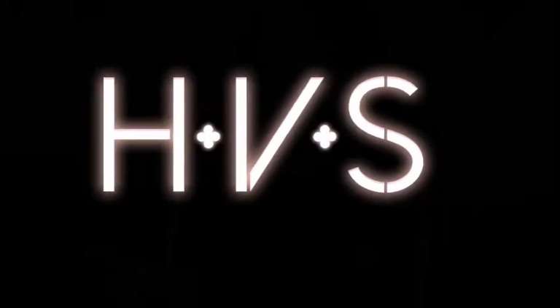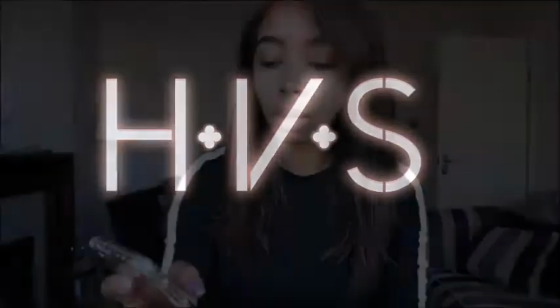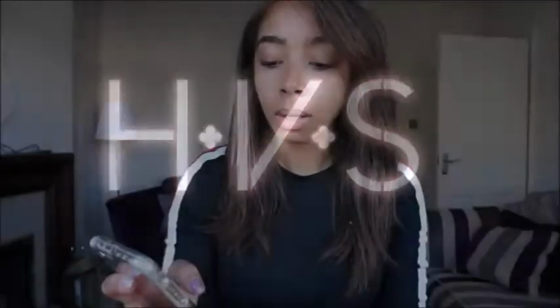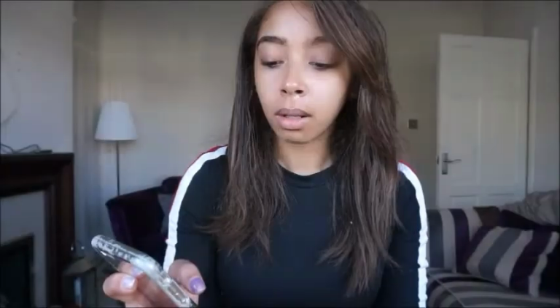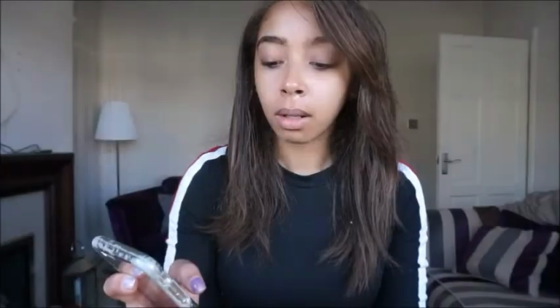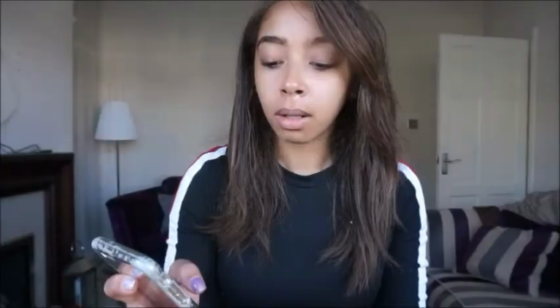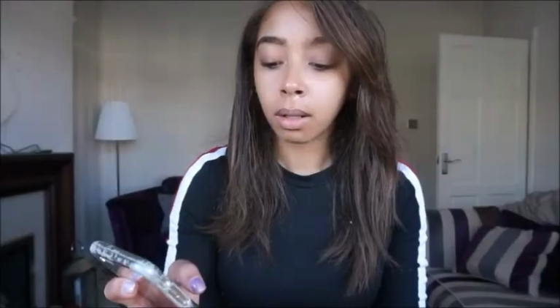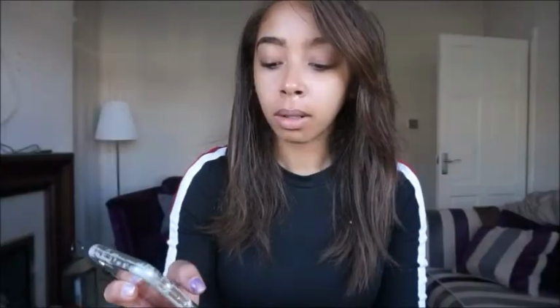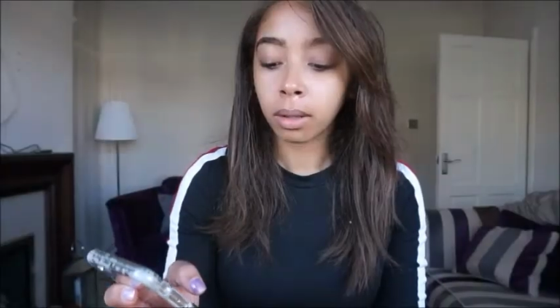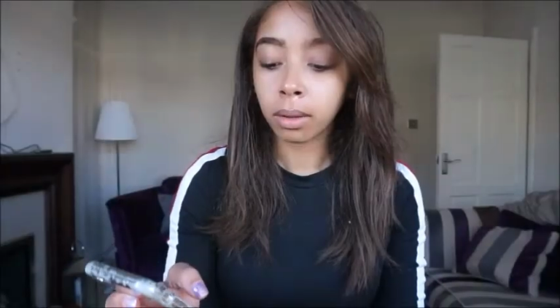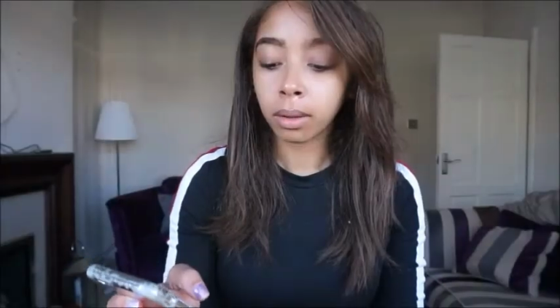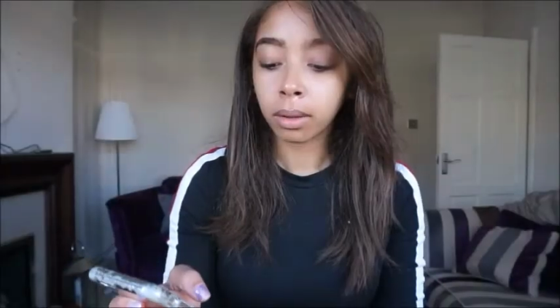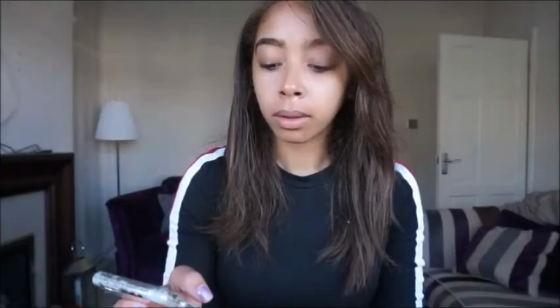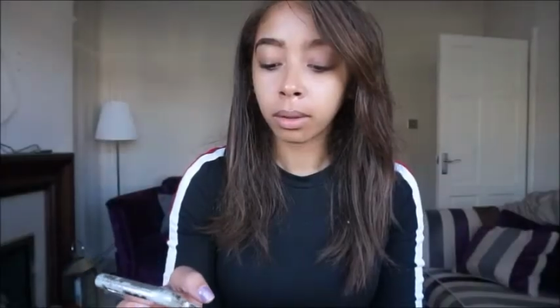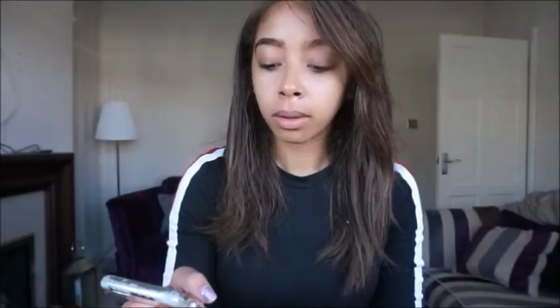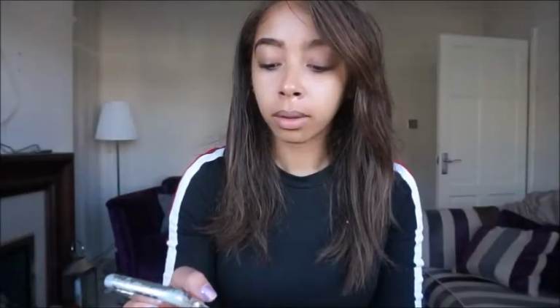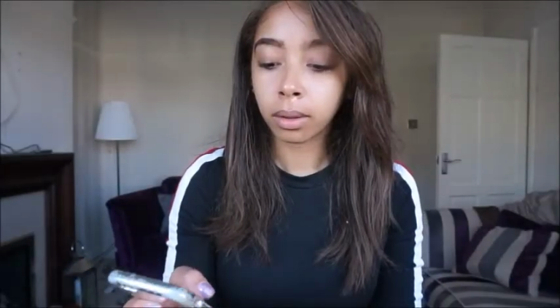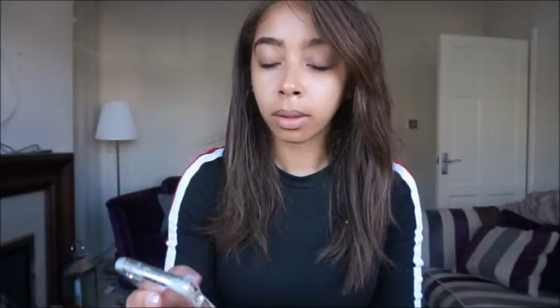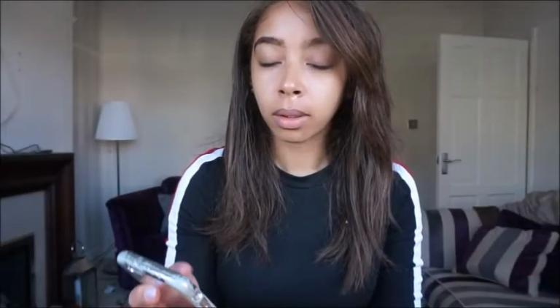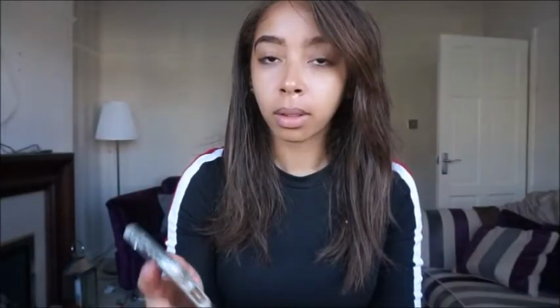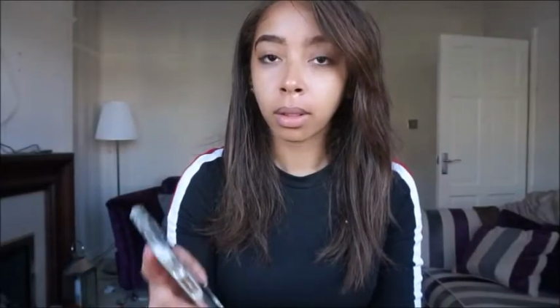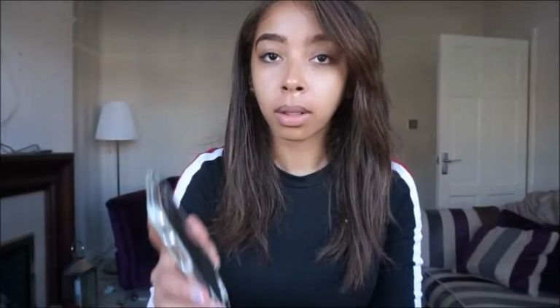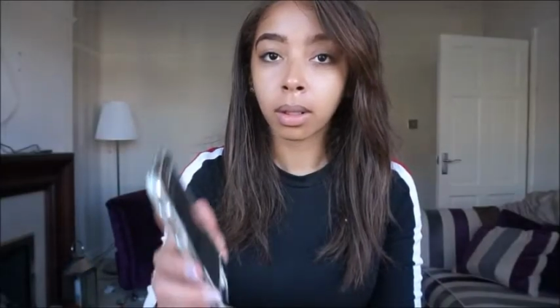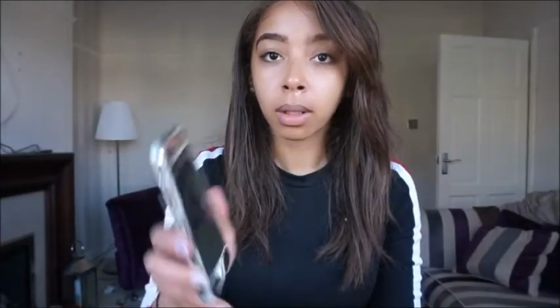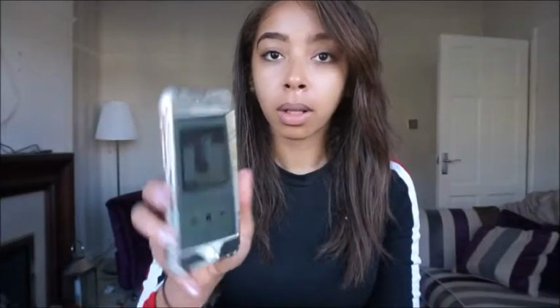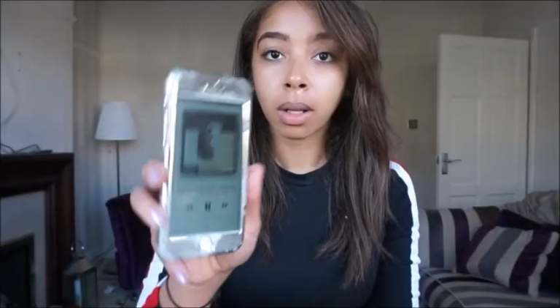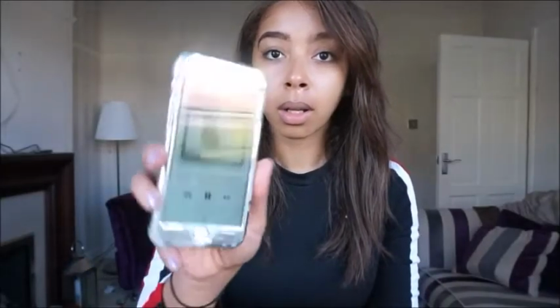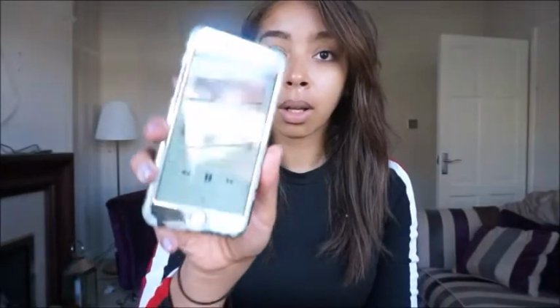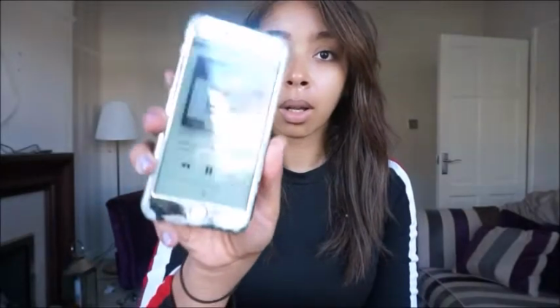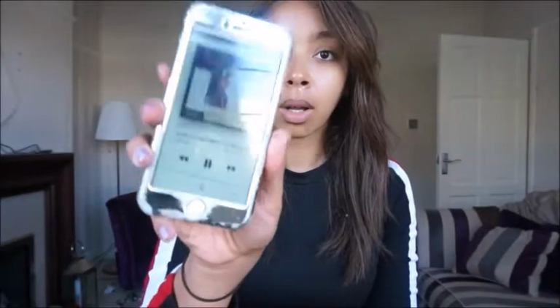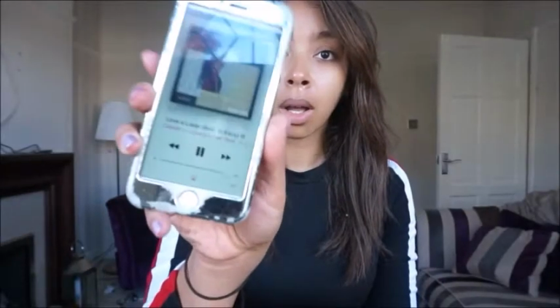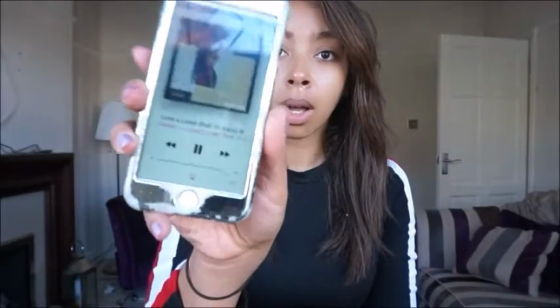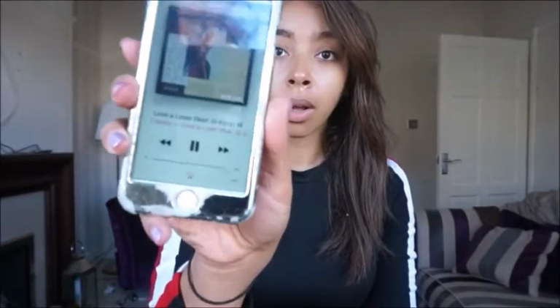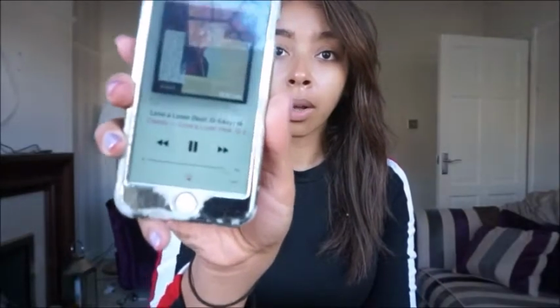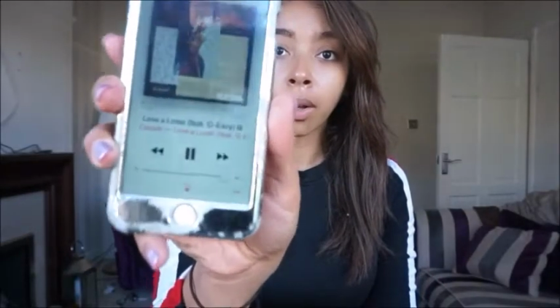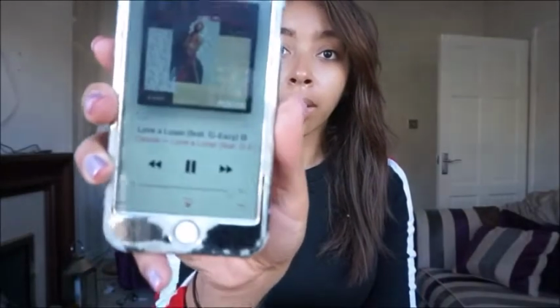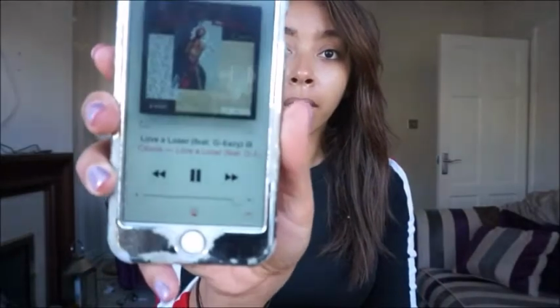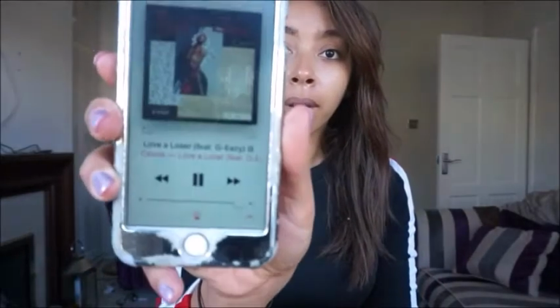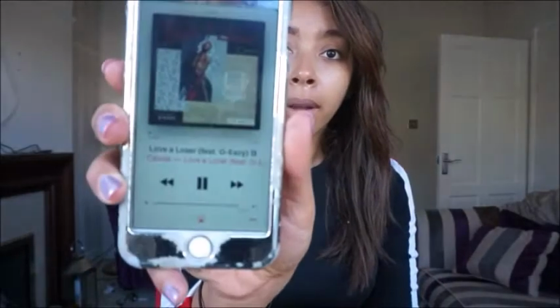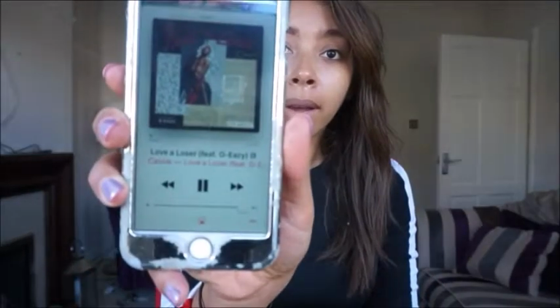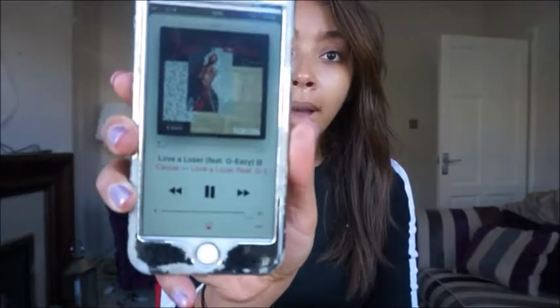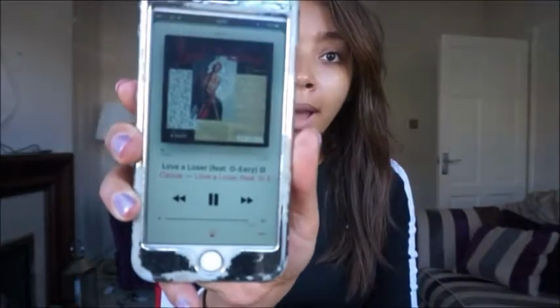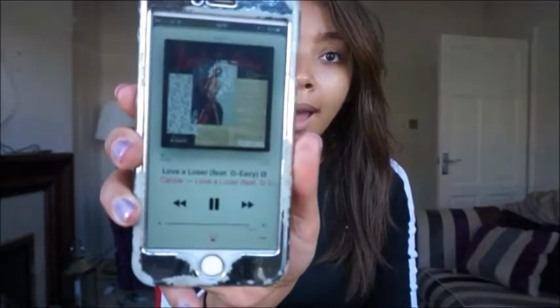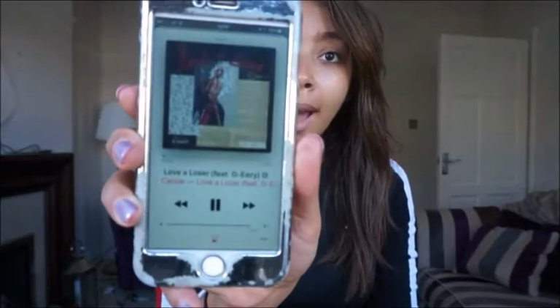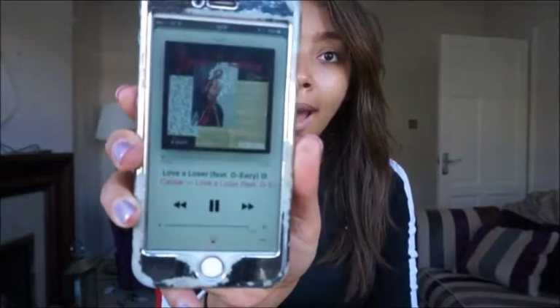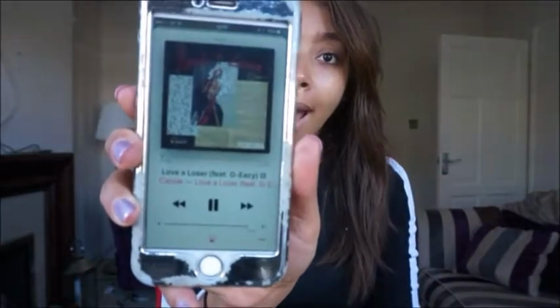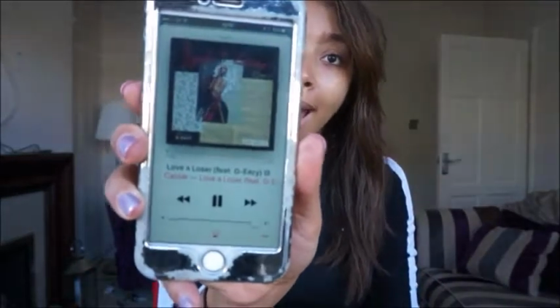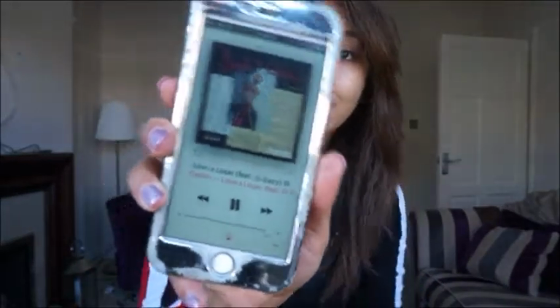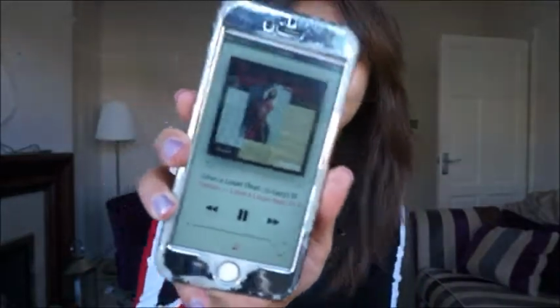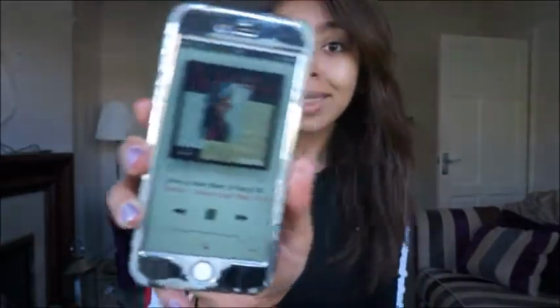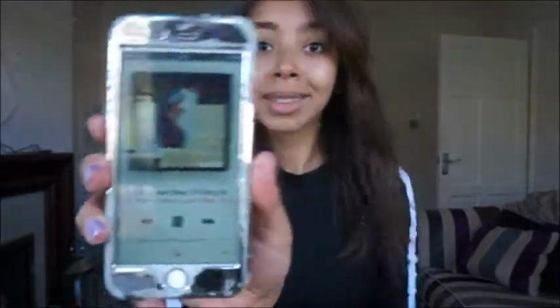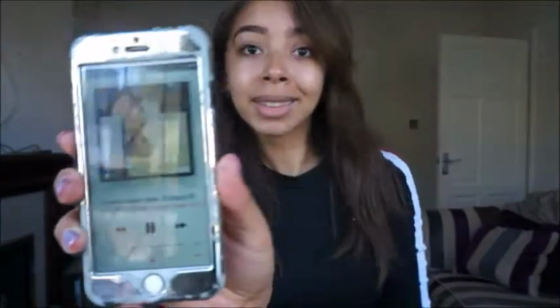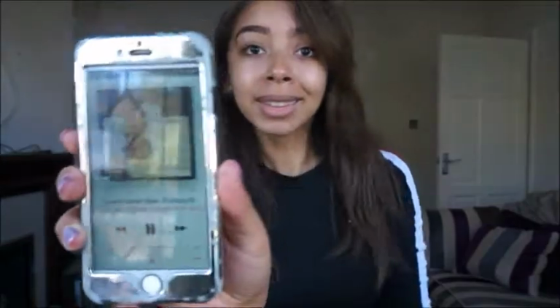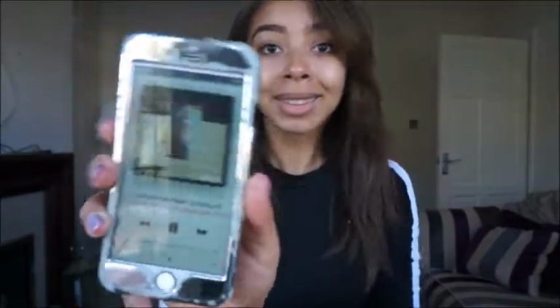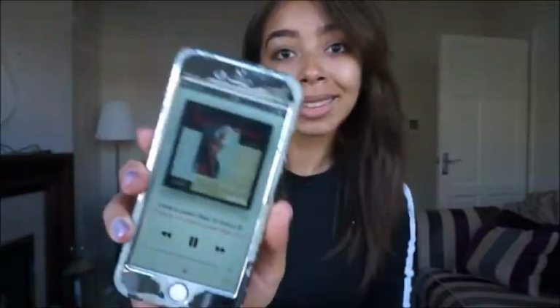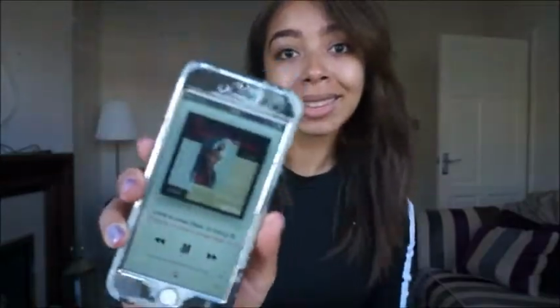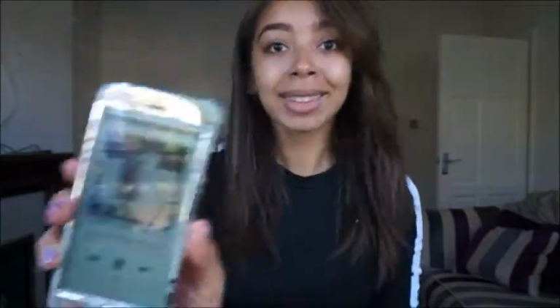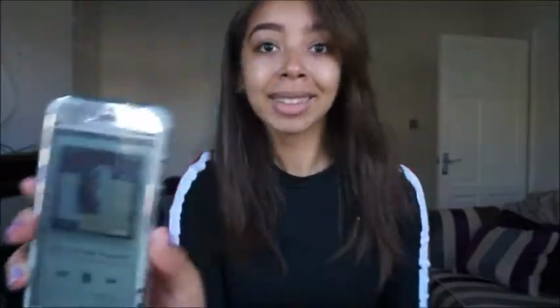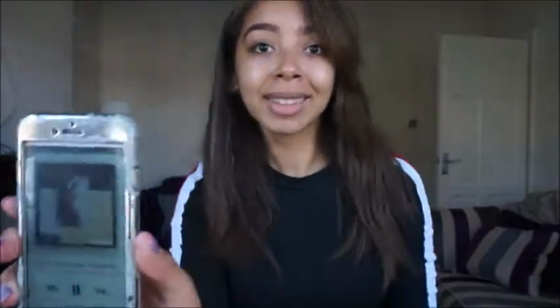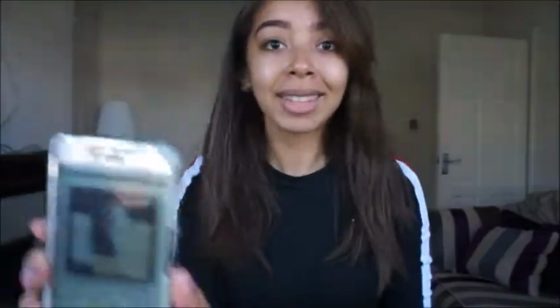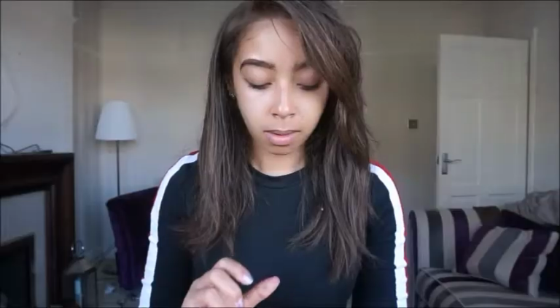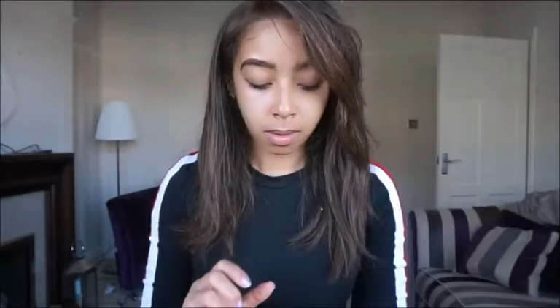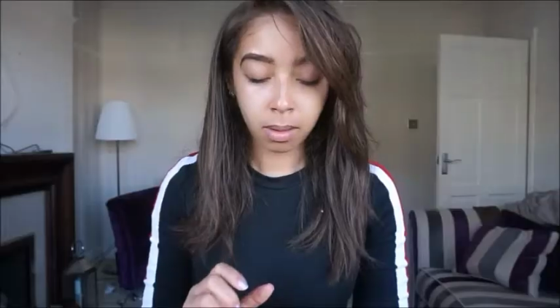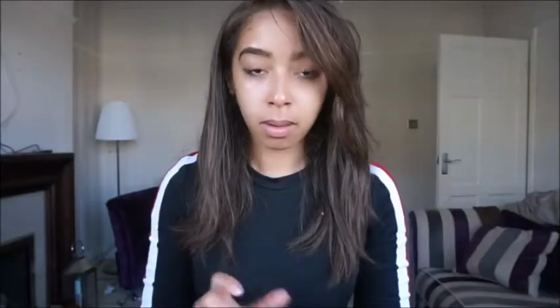Hi everyone, here's my everyday makeup tutorial. Playing in the background is Cassie, Love a Loser.